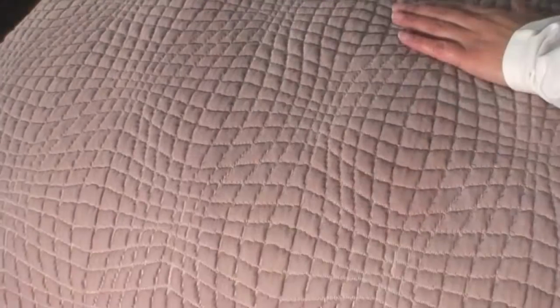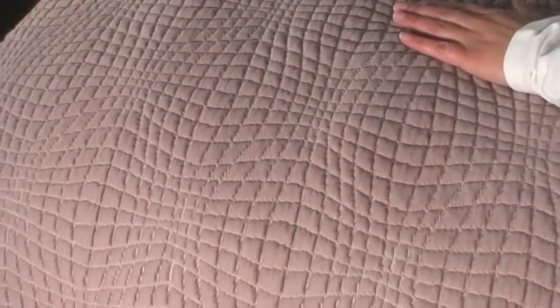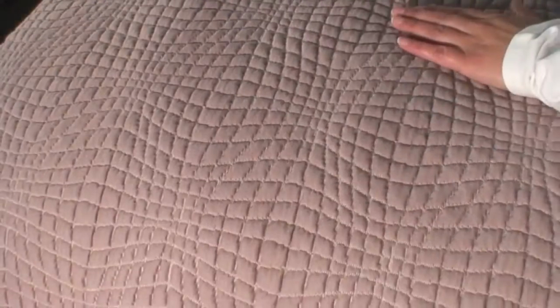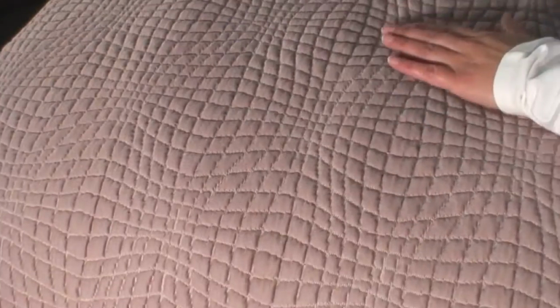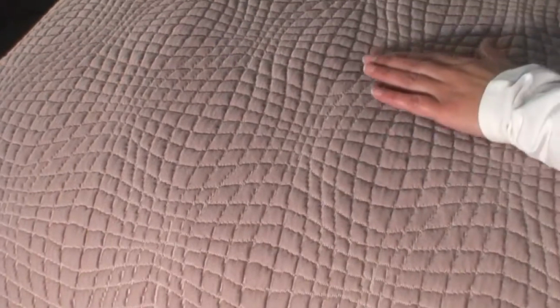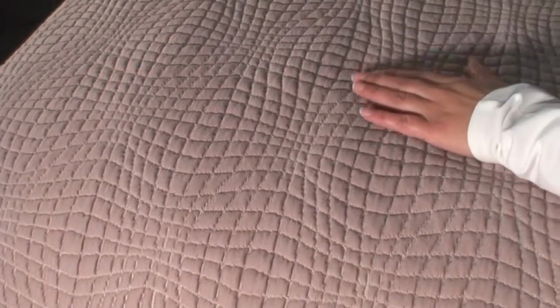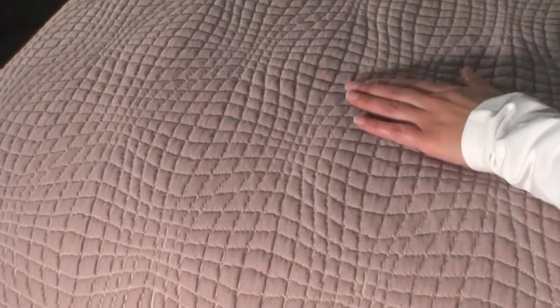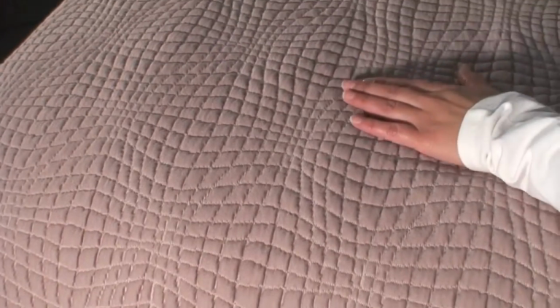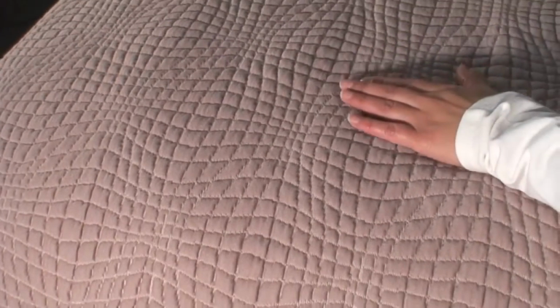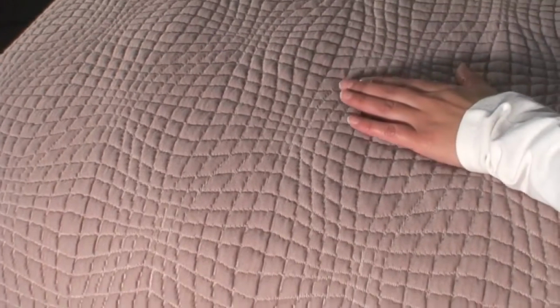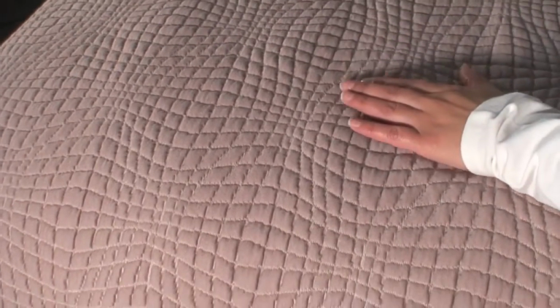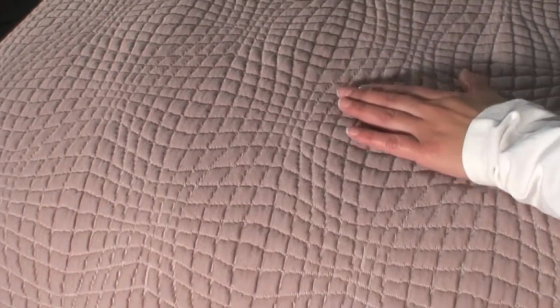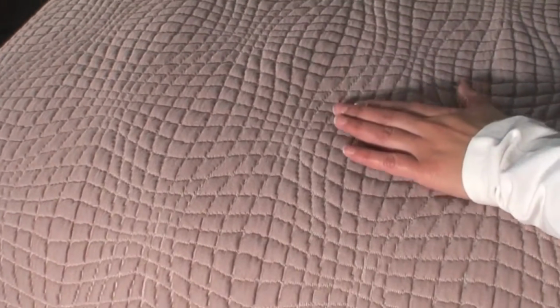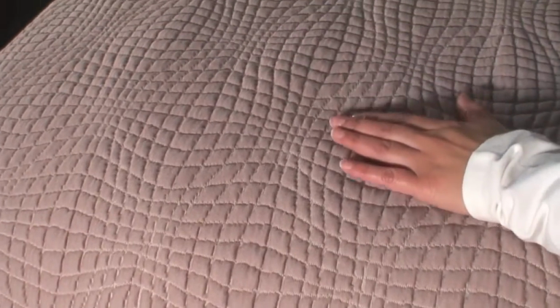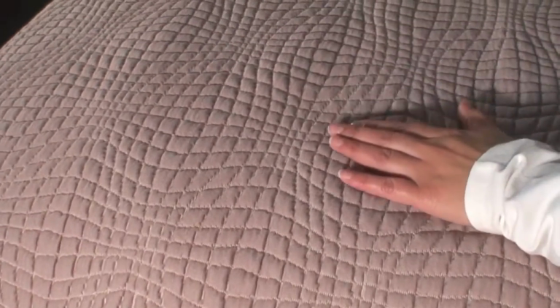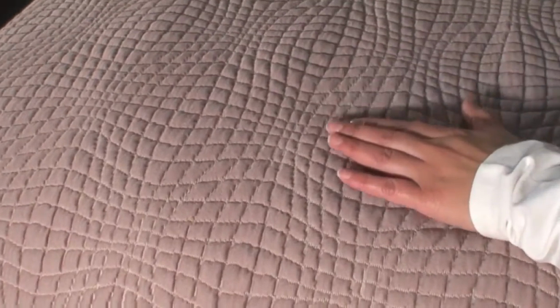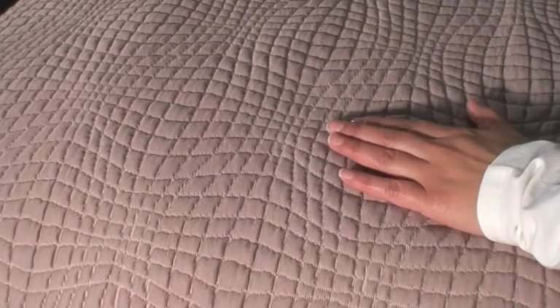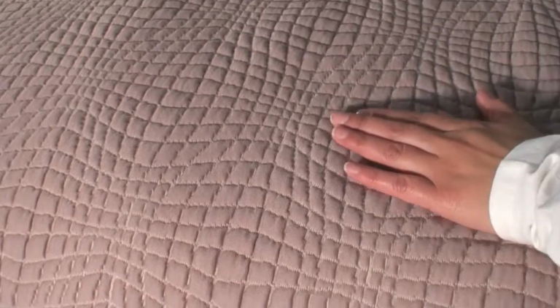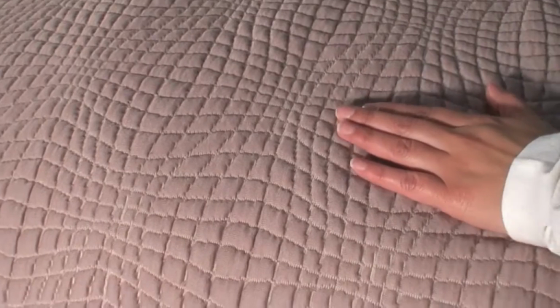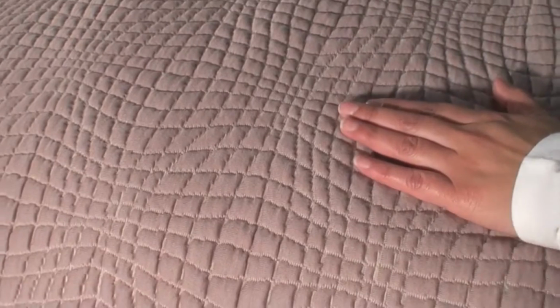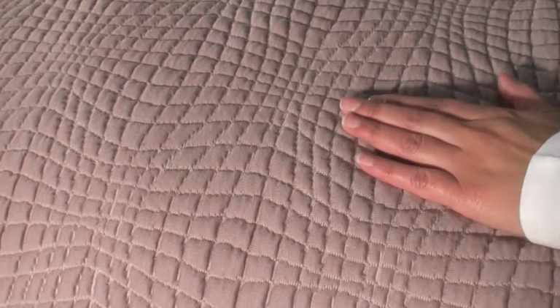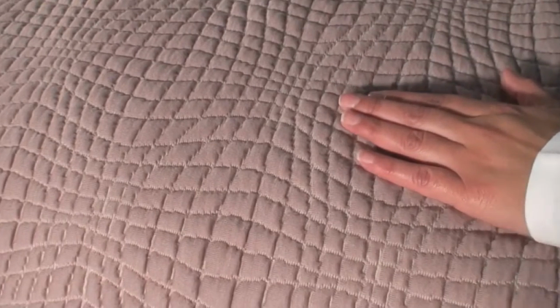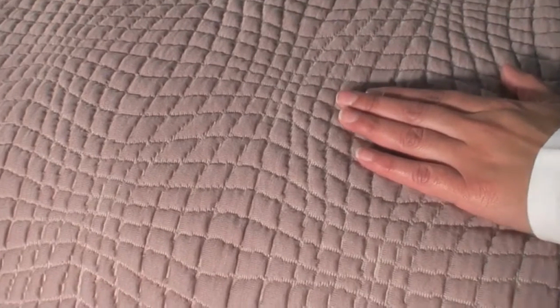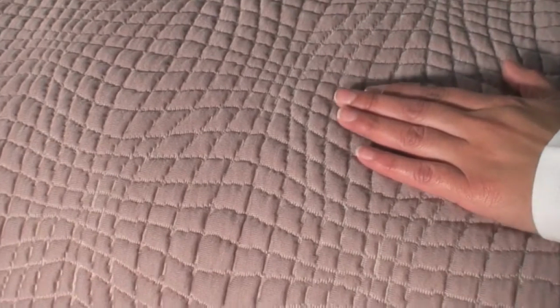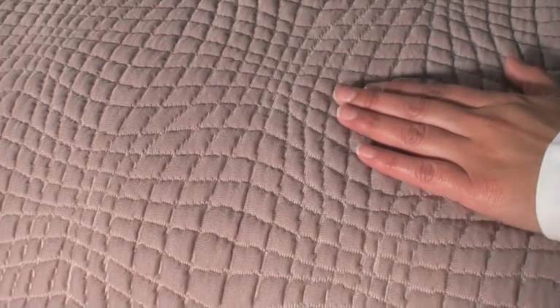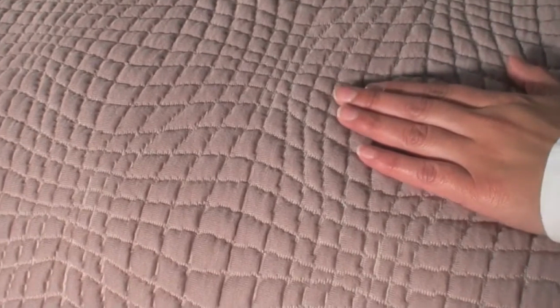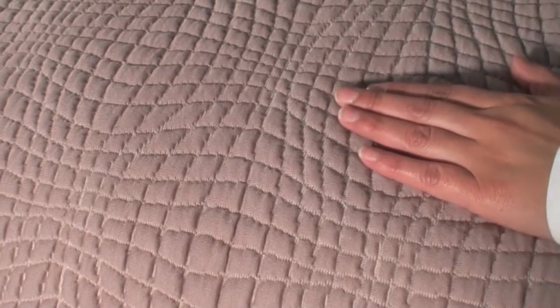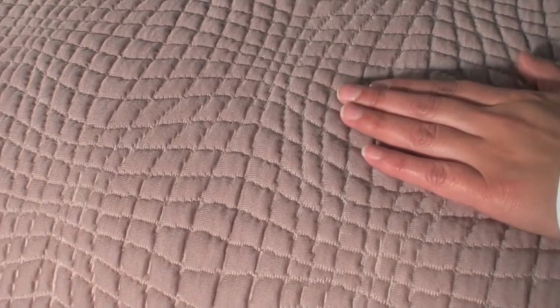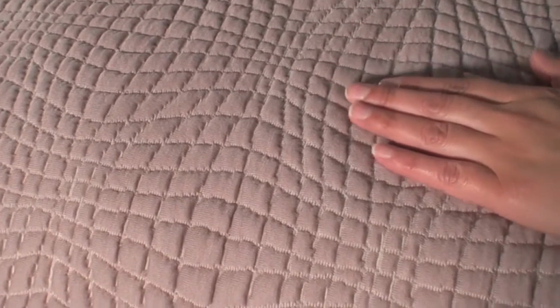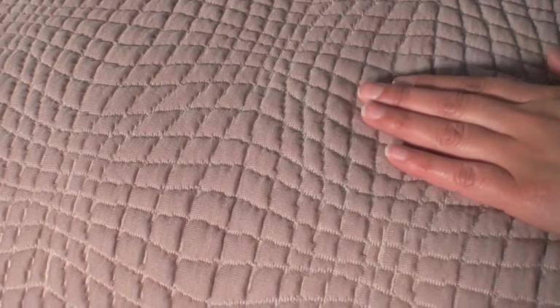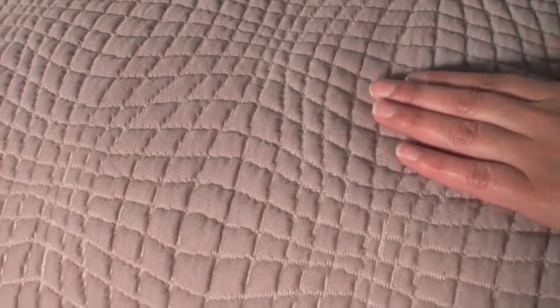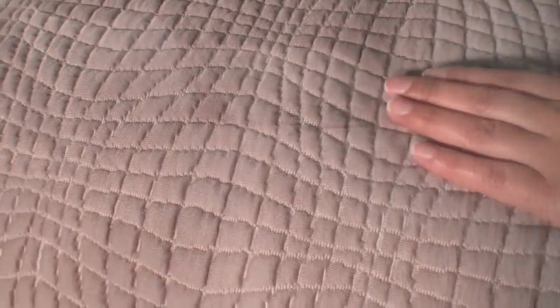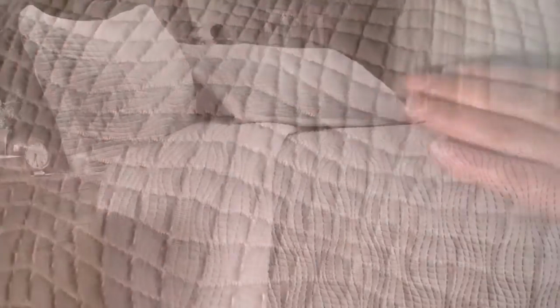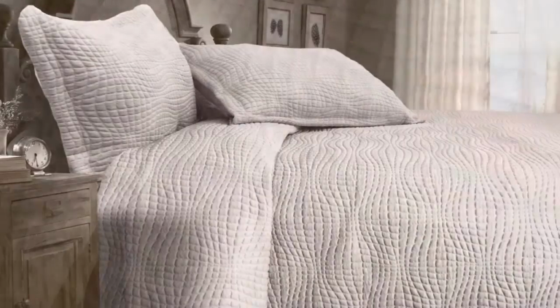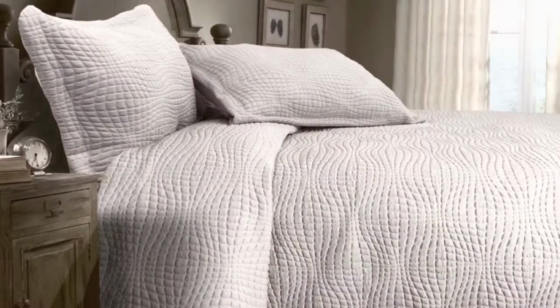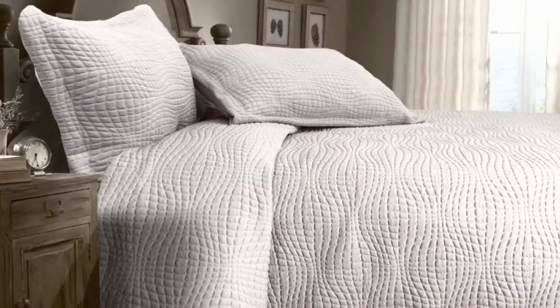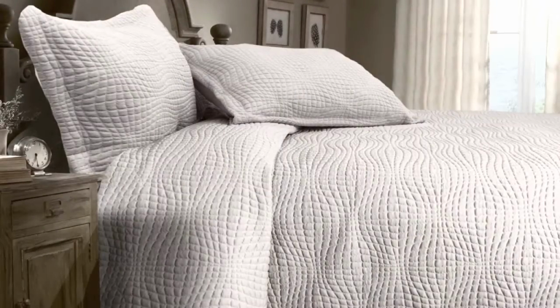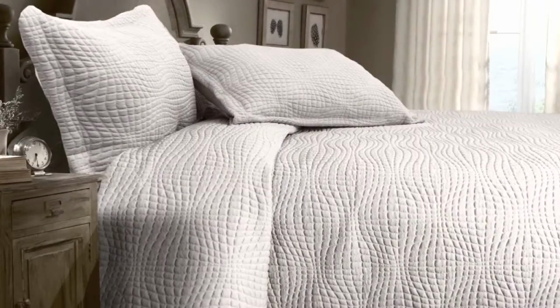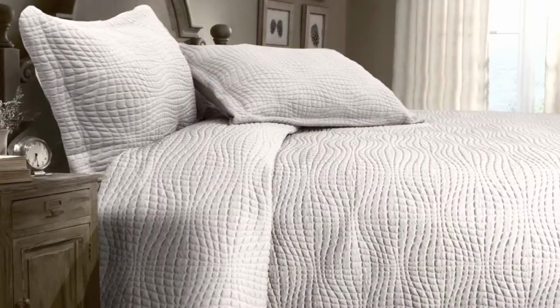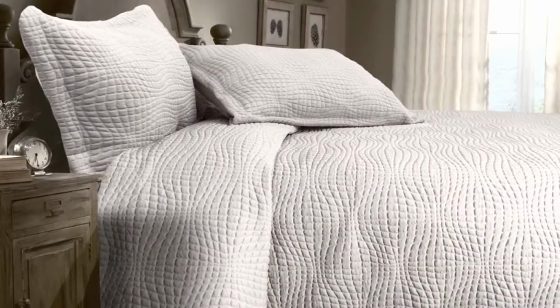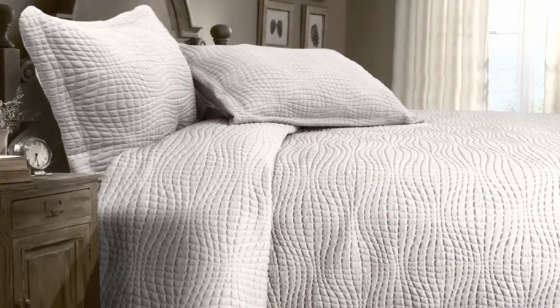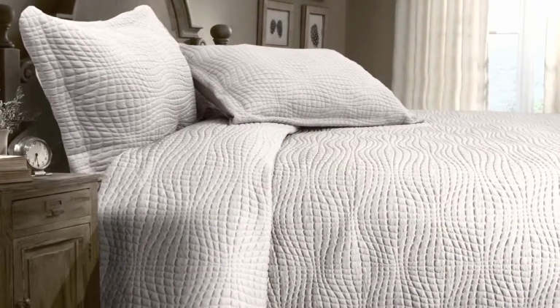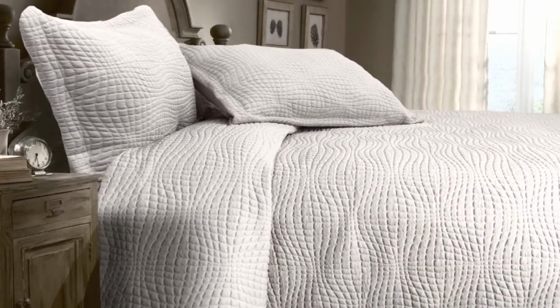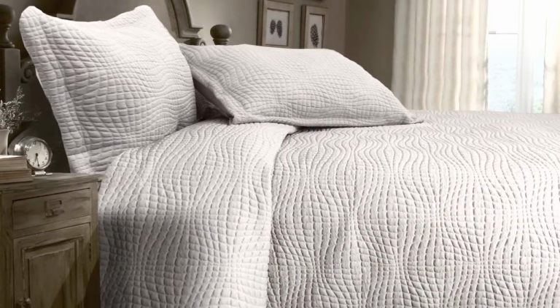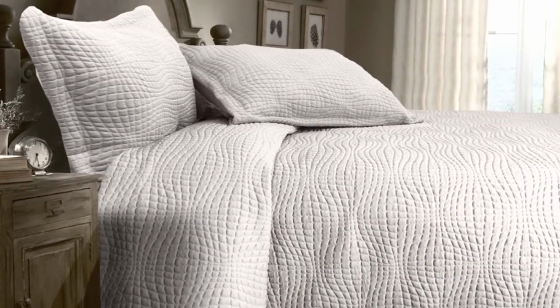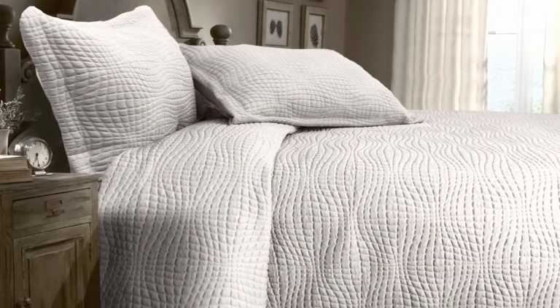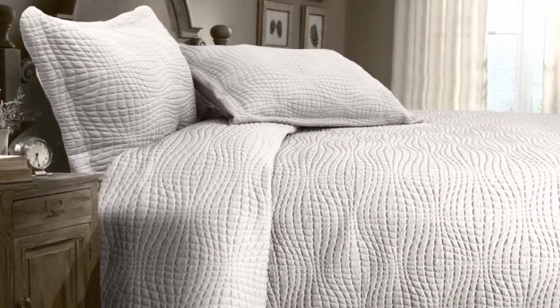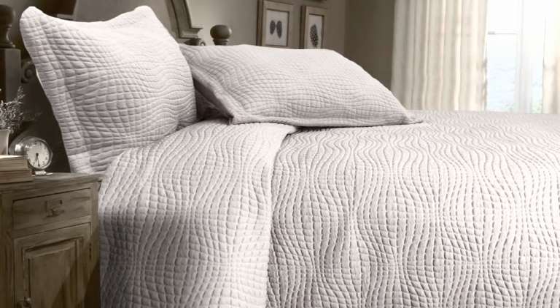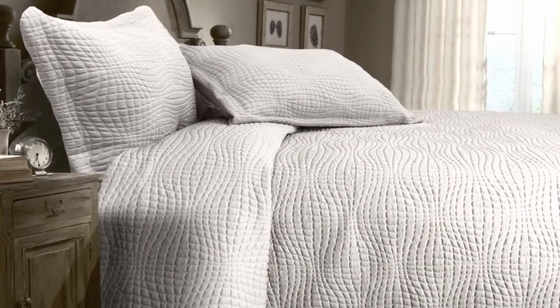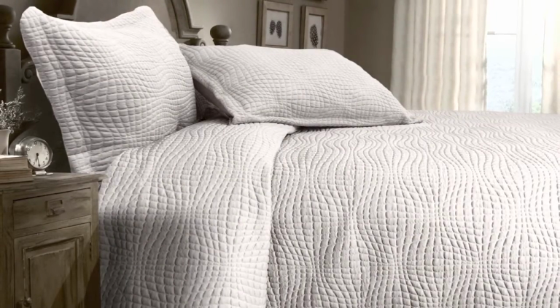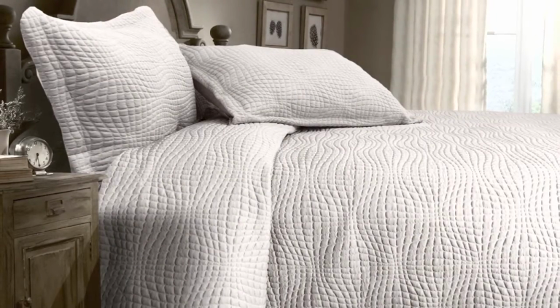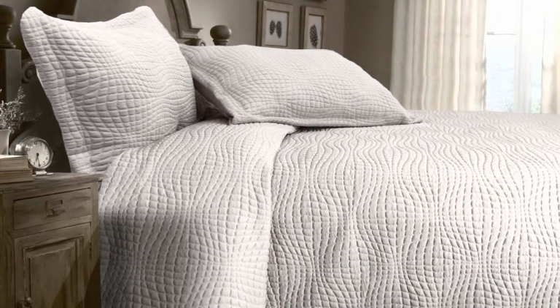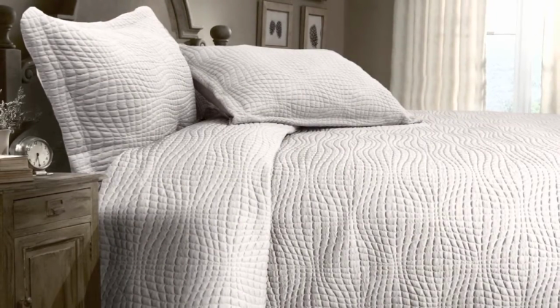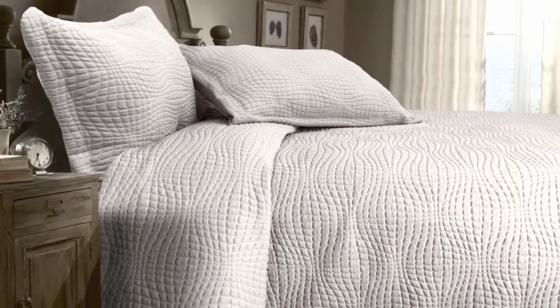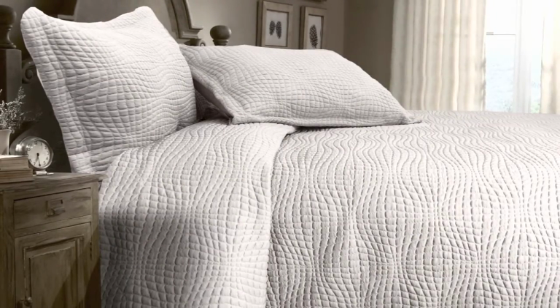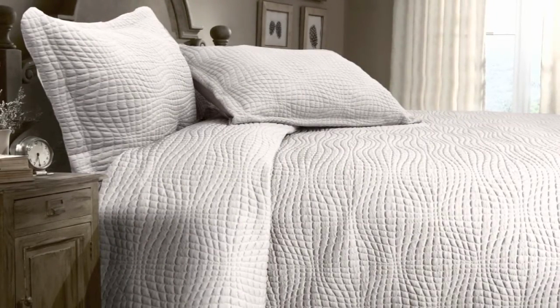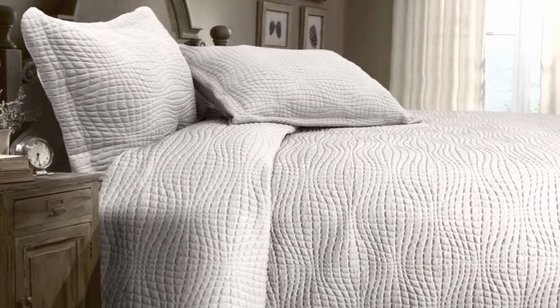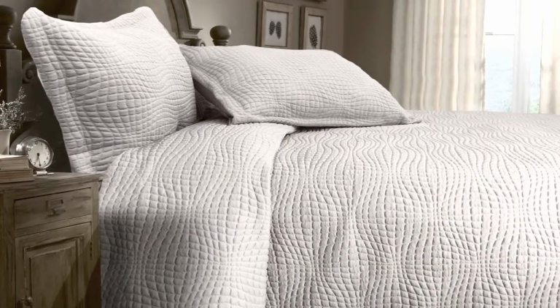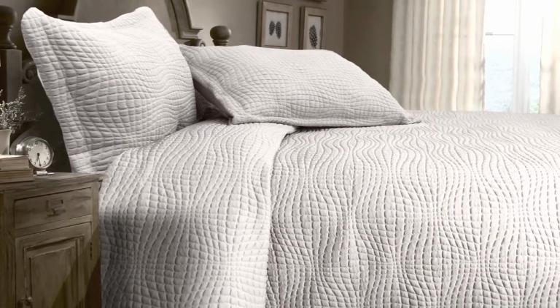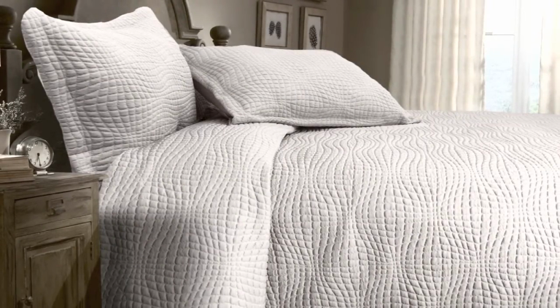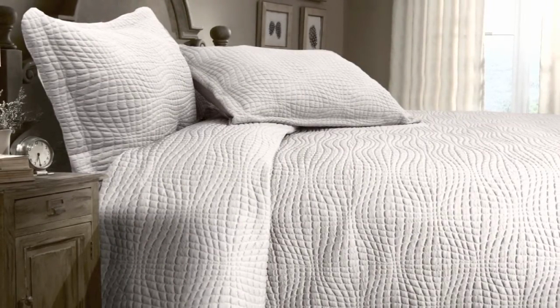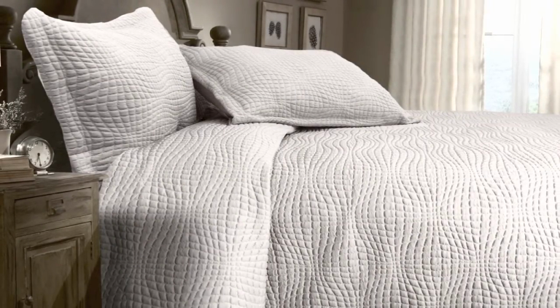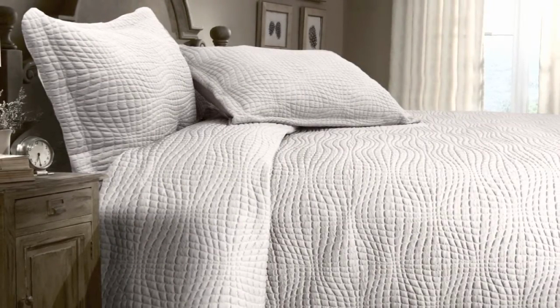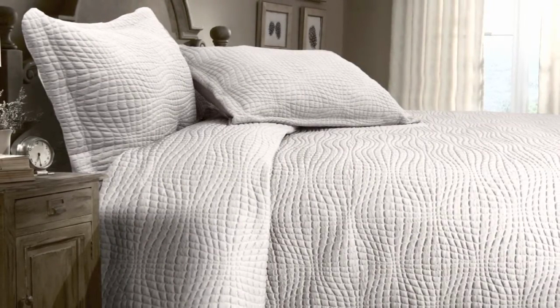Thank you for viewing Veritex's Telluride Blanket Coverlet. We know you will enjoy its soft comfort in your home.